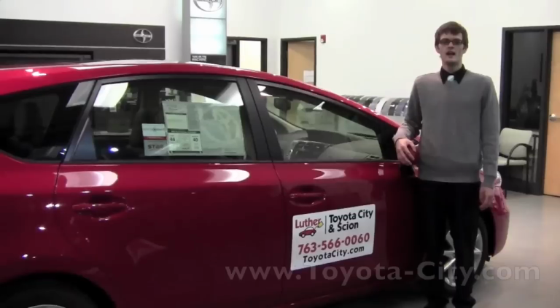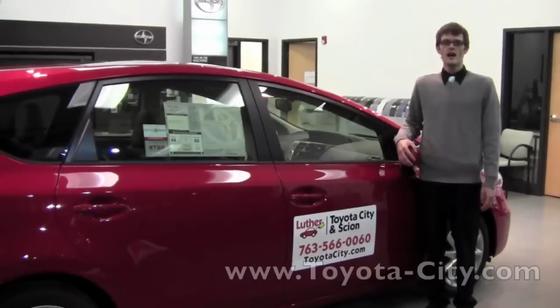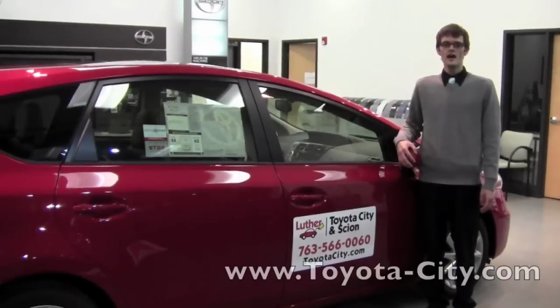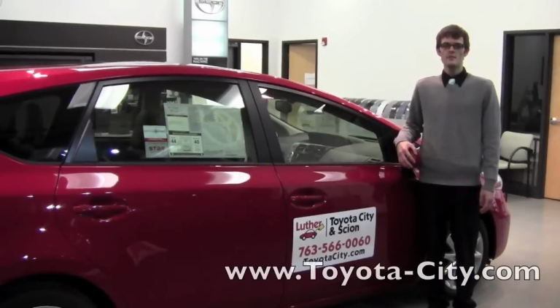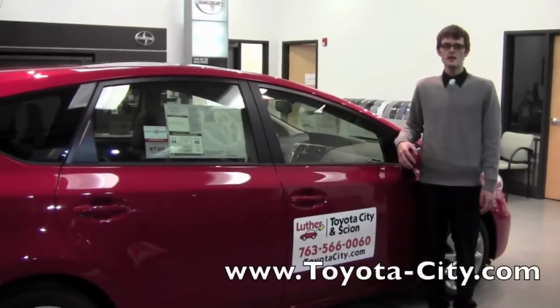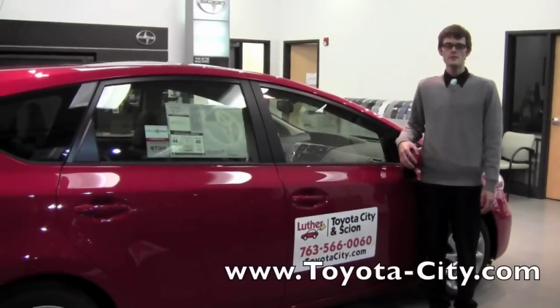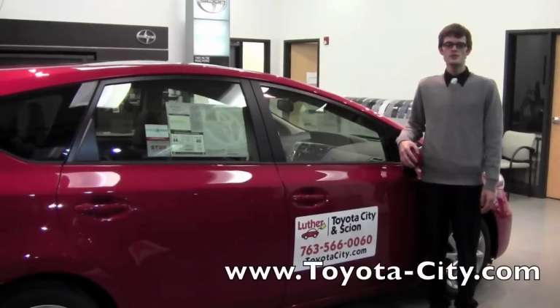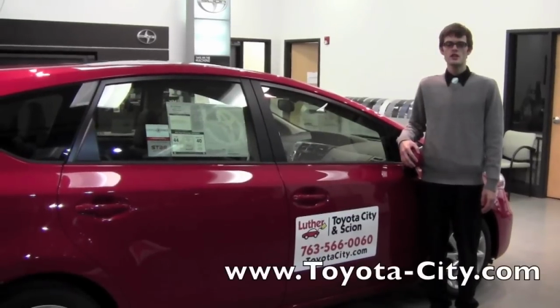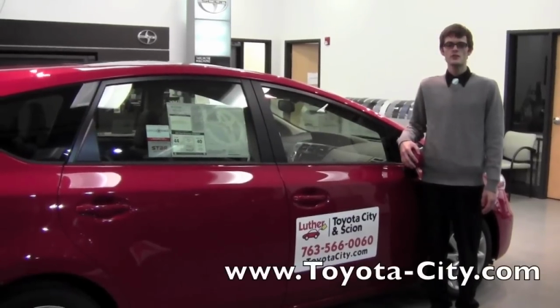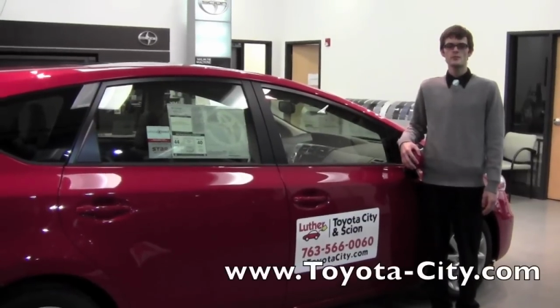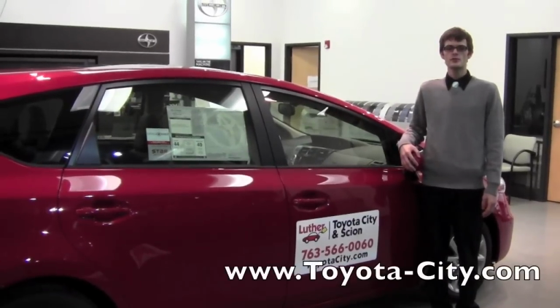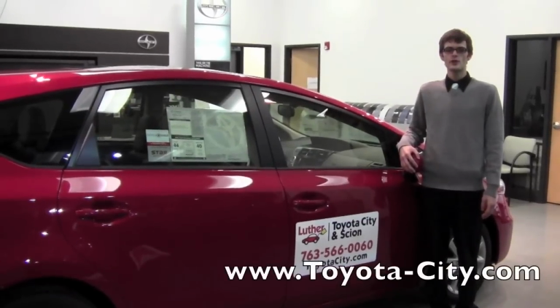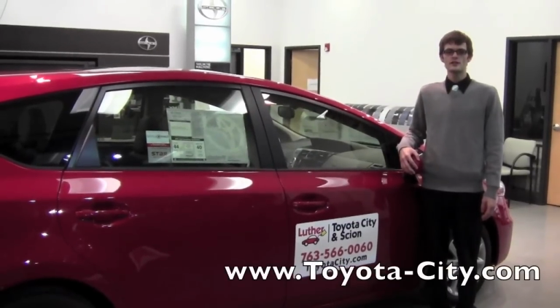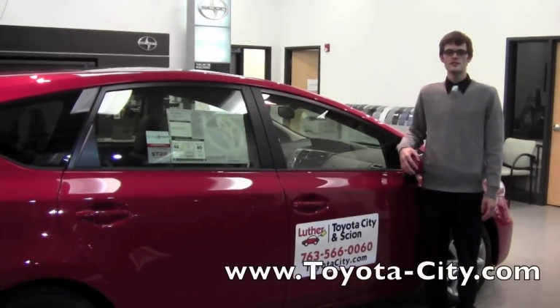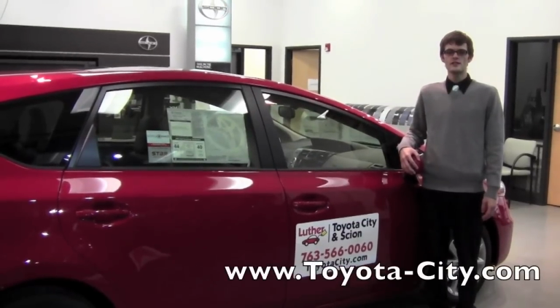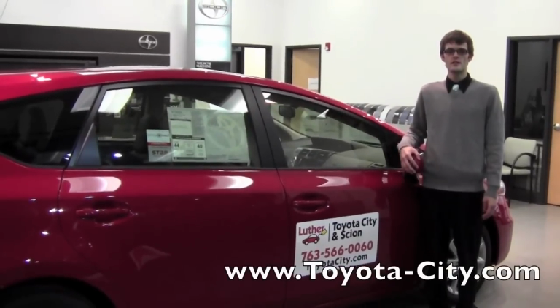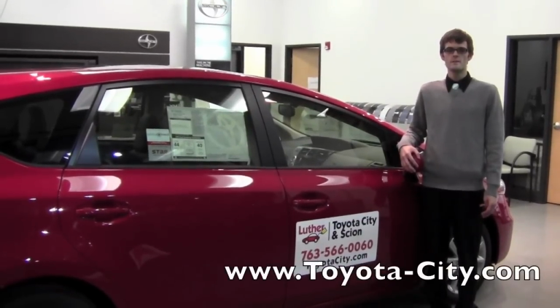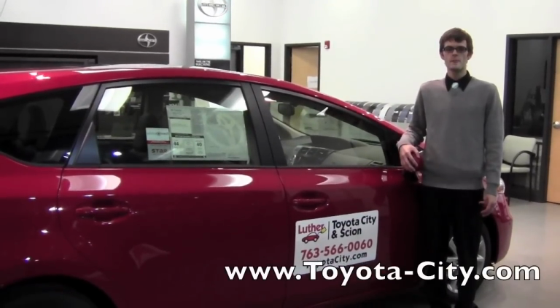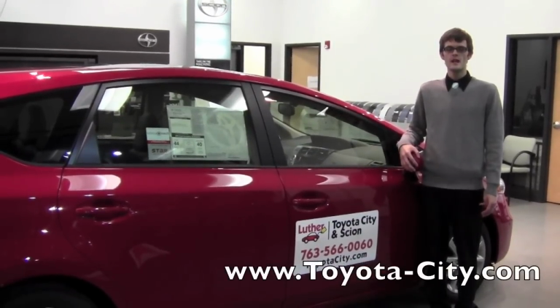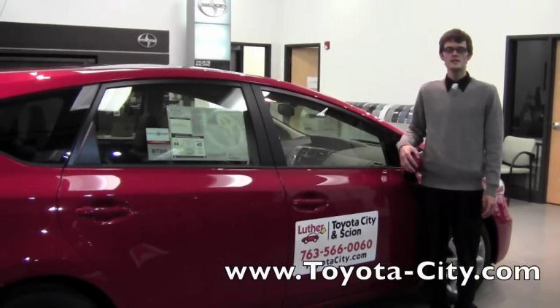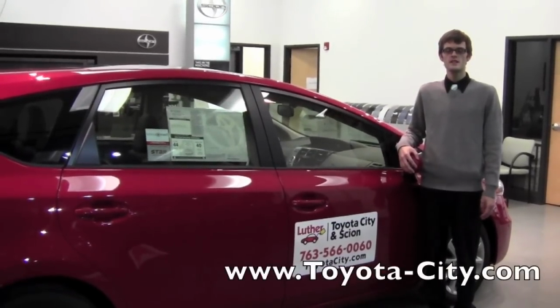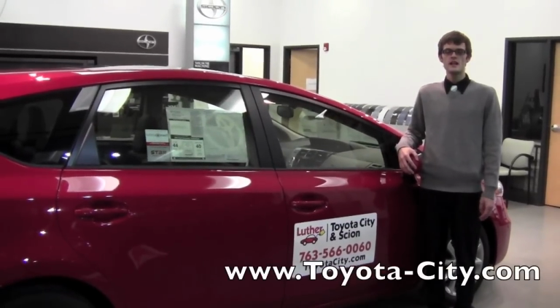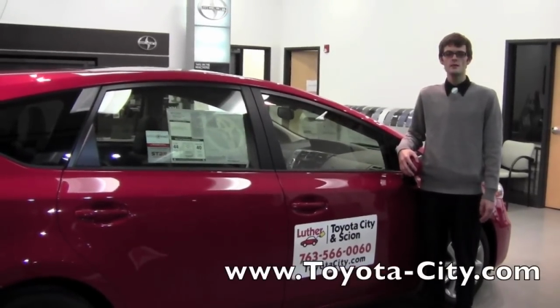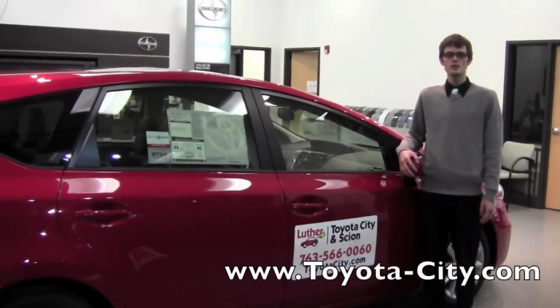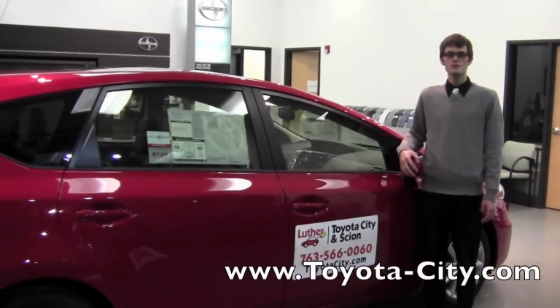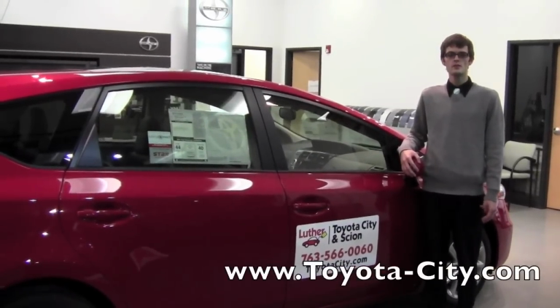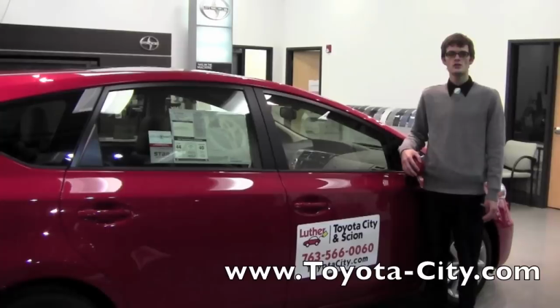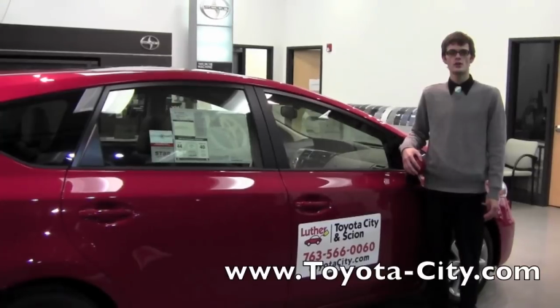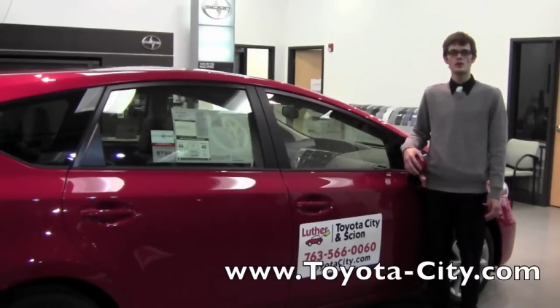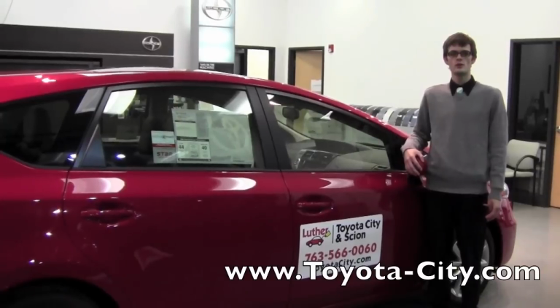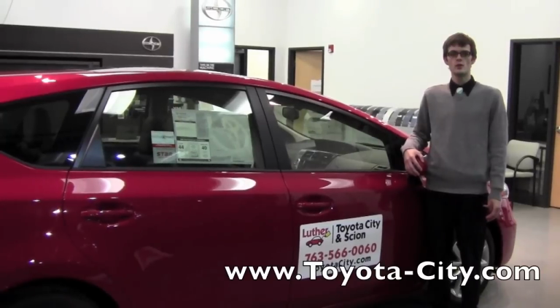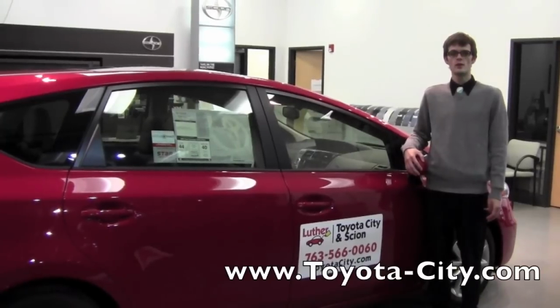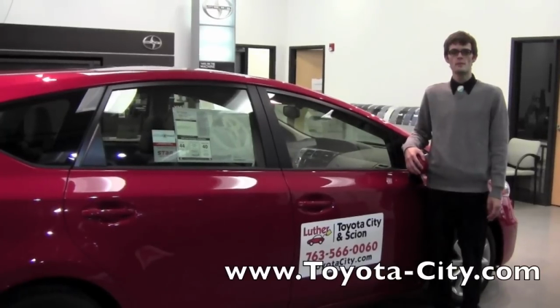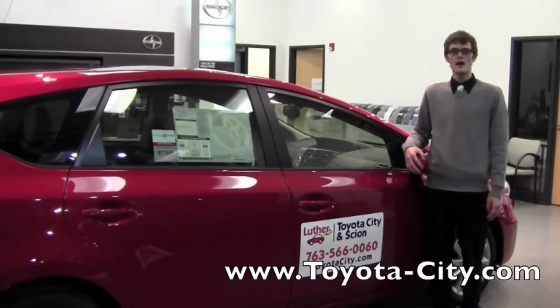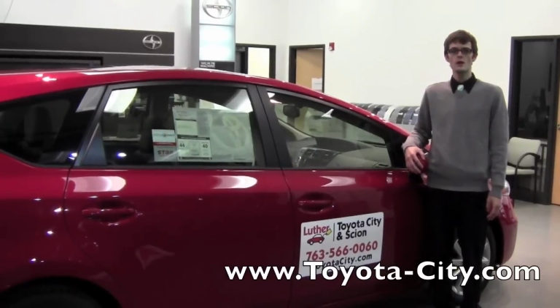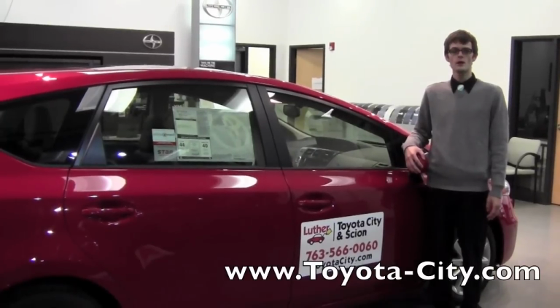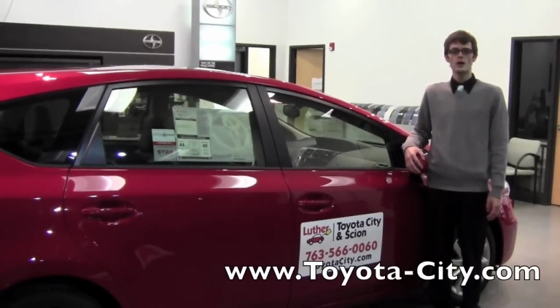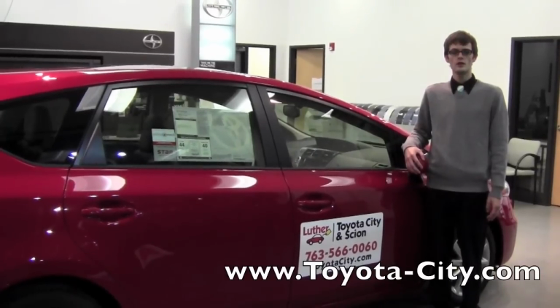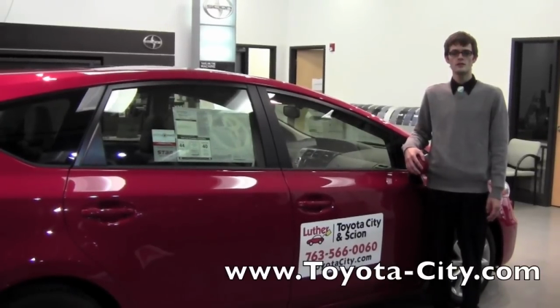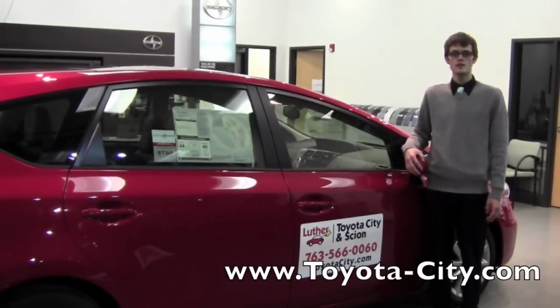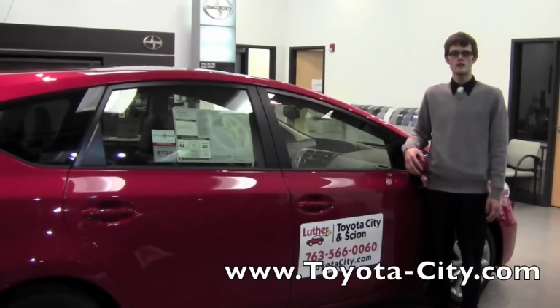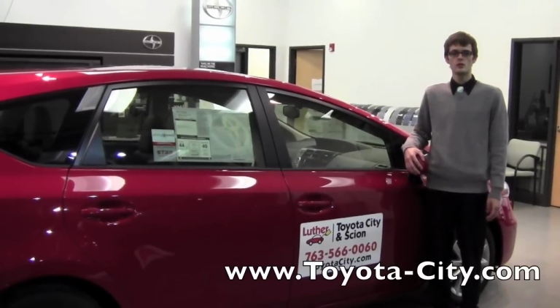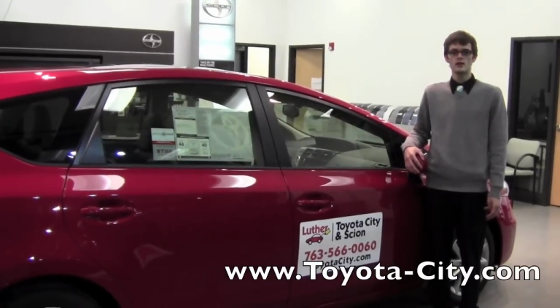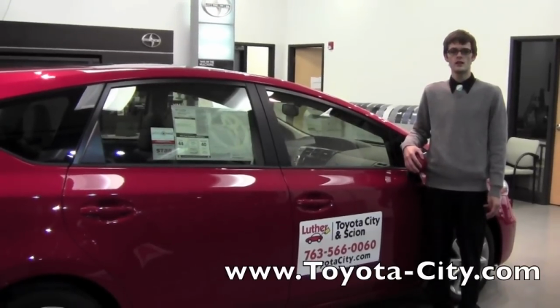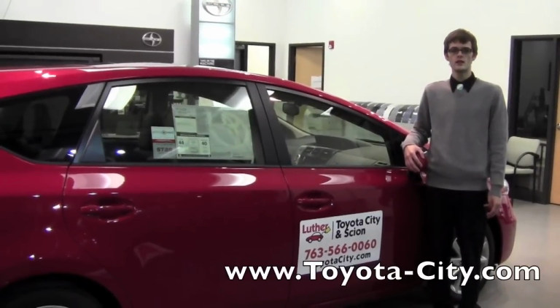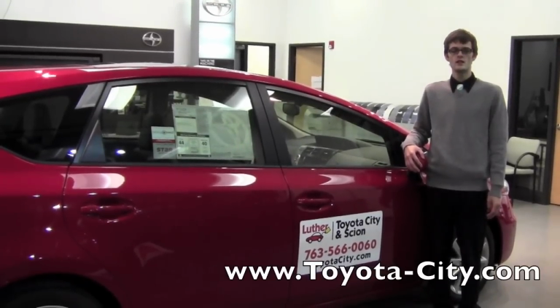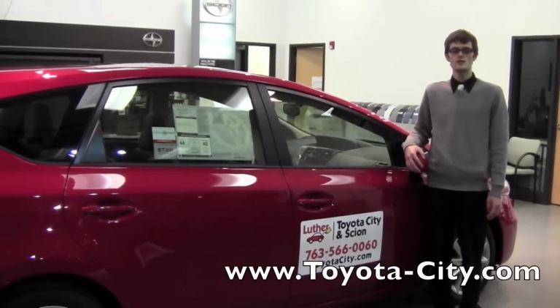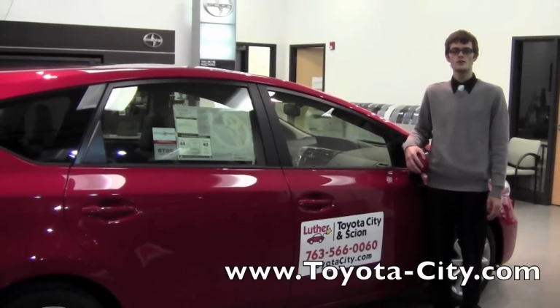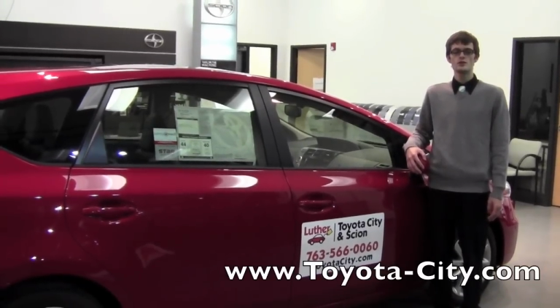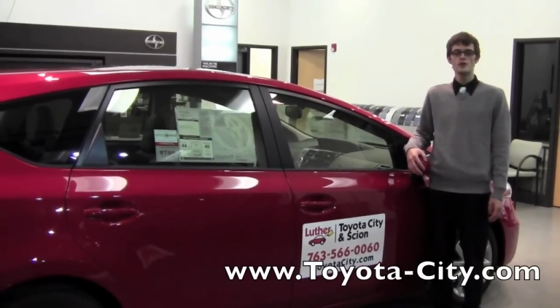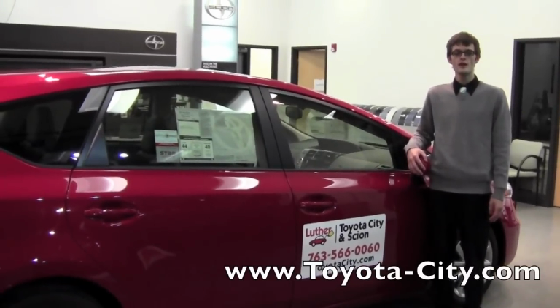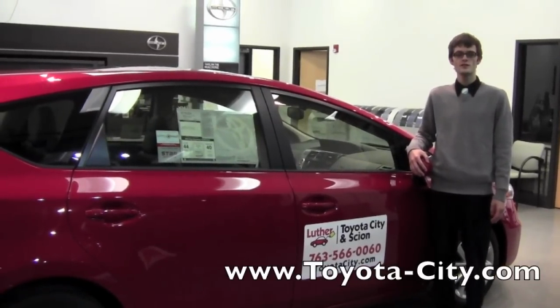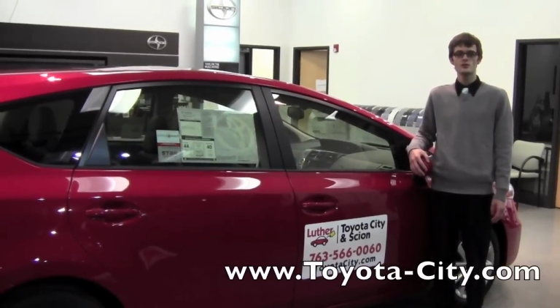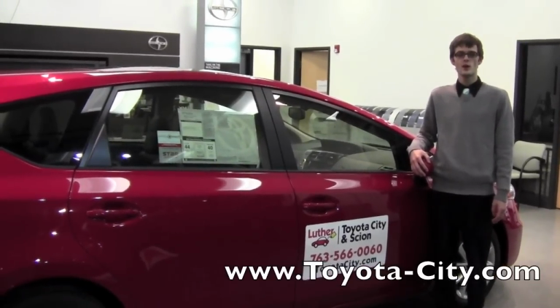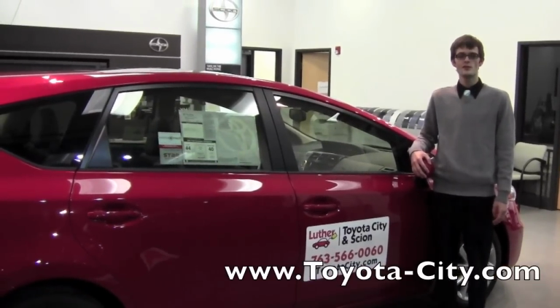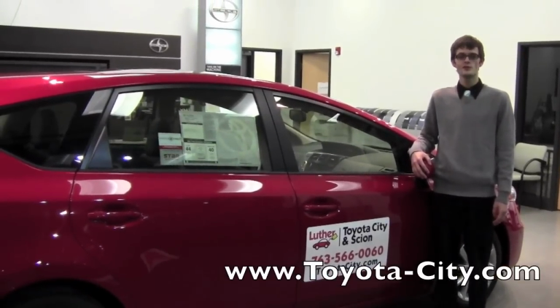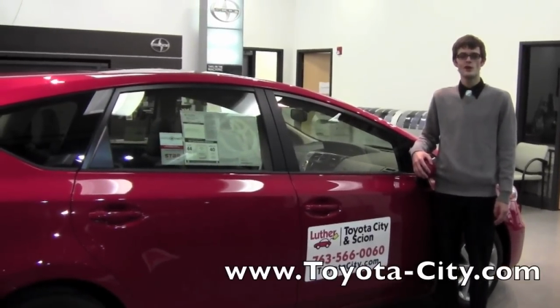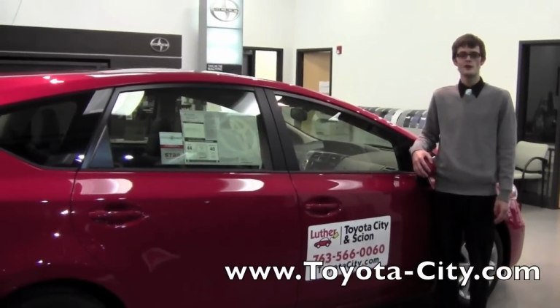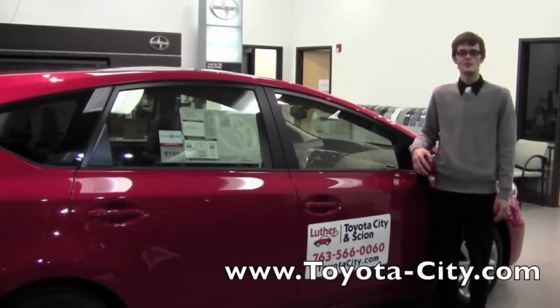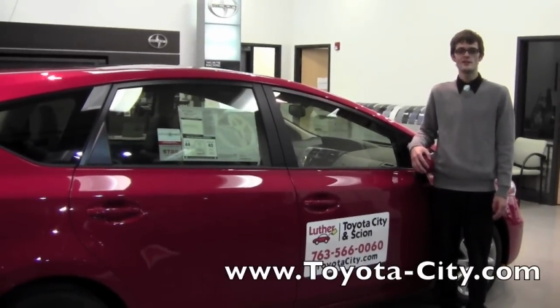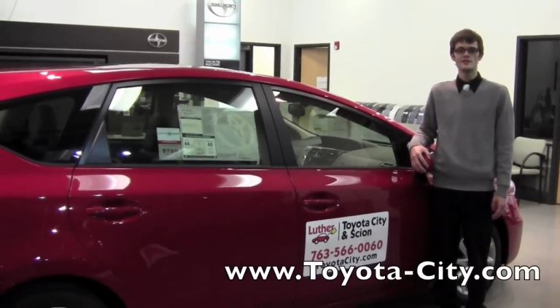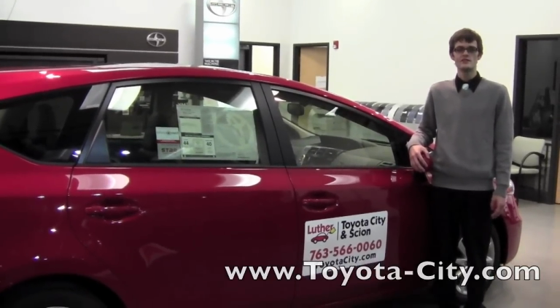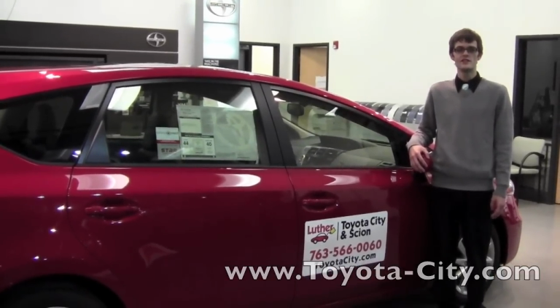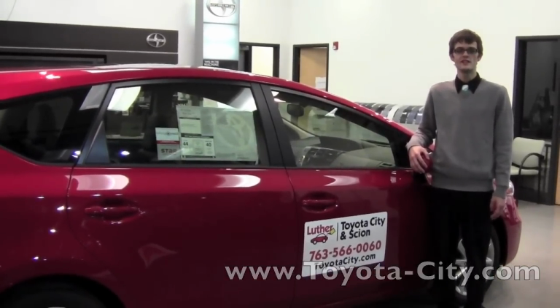Hi, my name is Jake from Toyota City and today I'm going to be showing you where the power outlets are located in this 2012 Toyota Prius V.